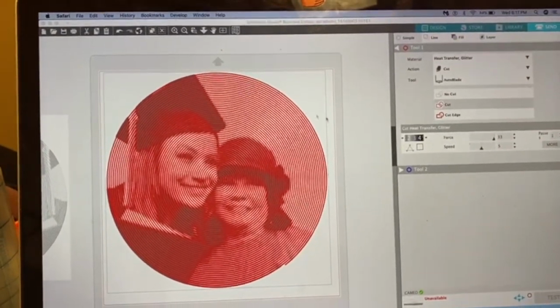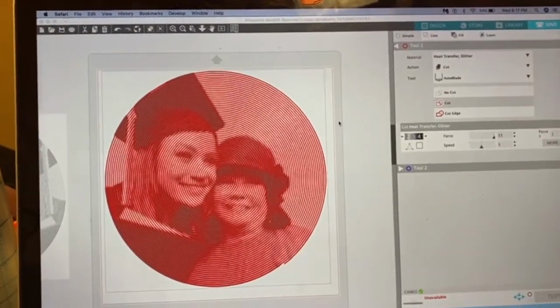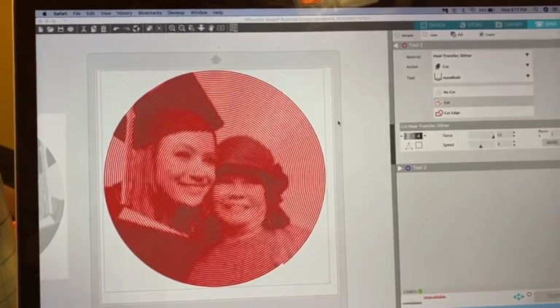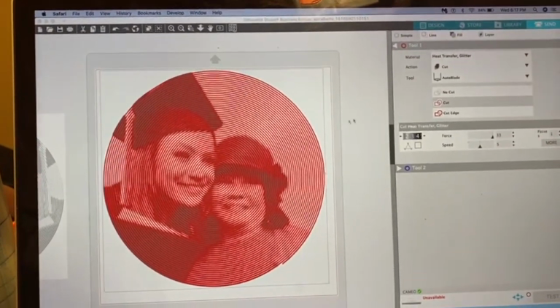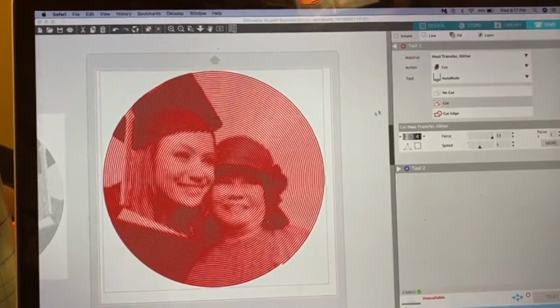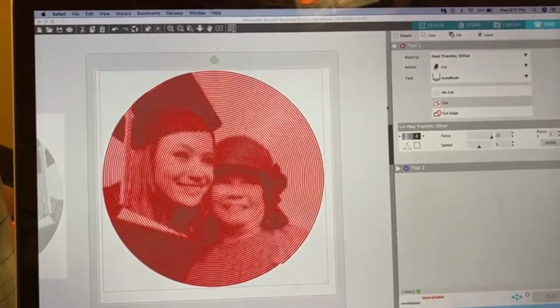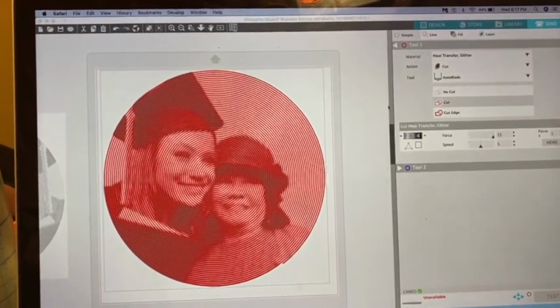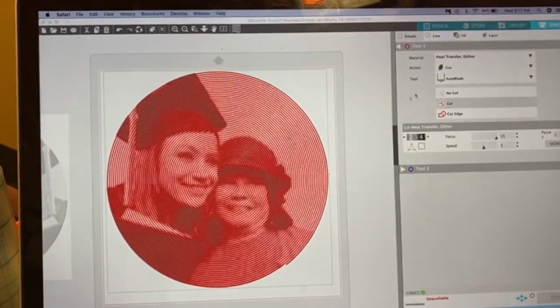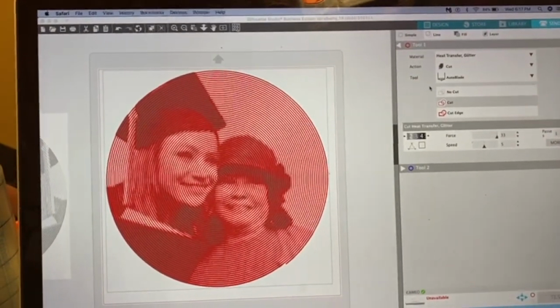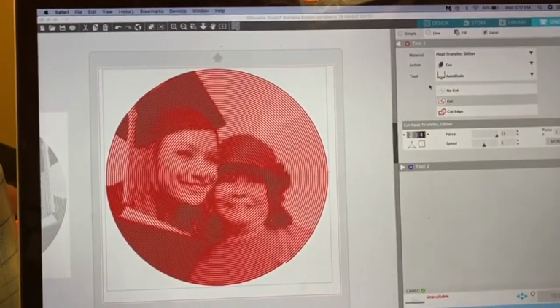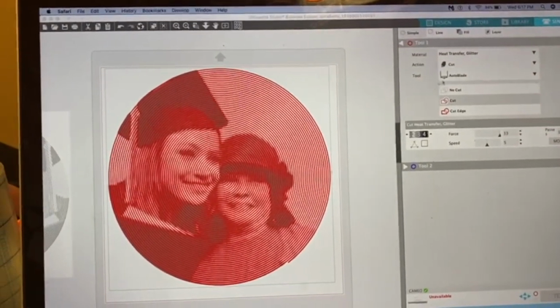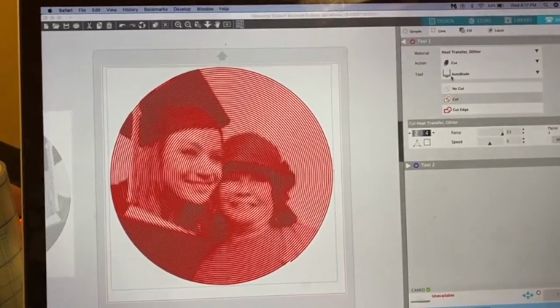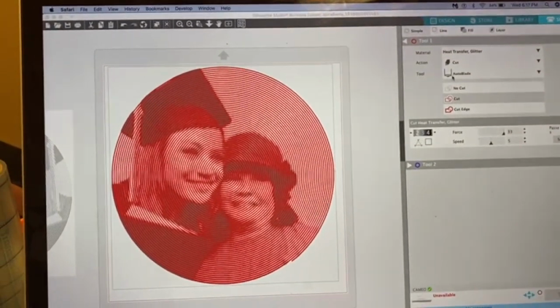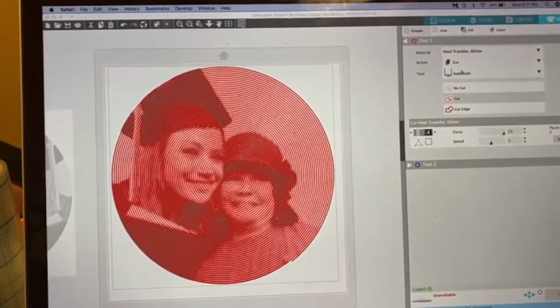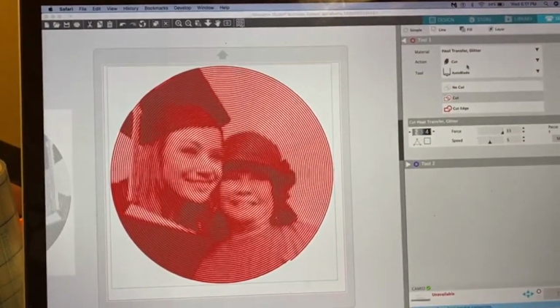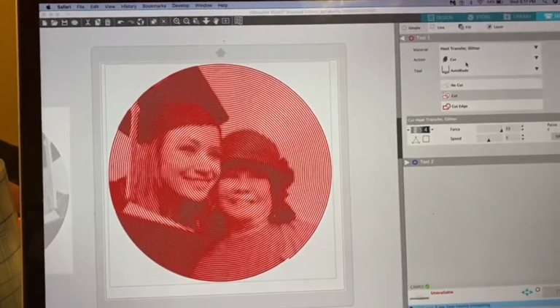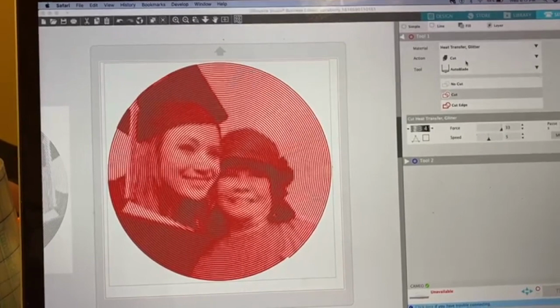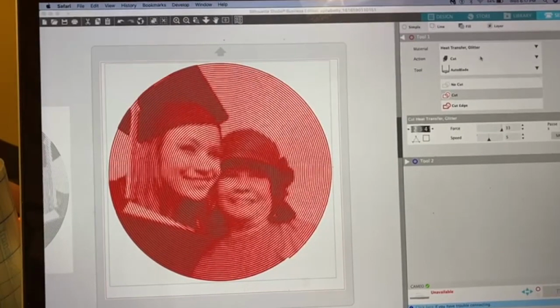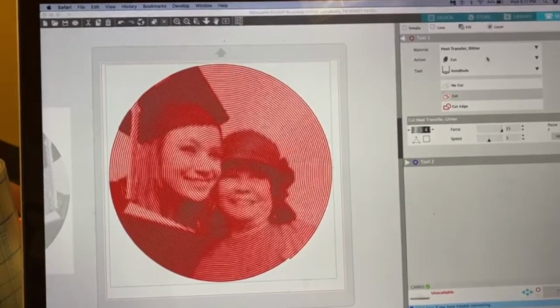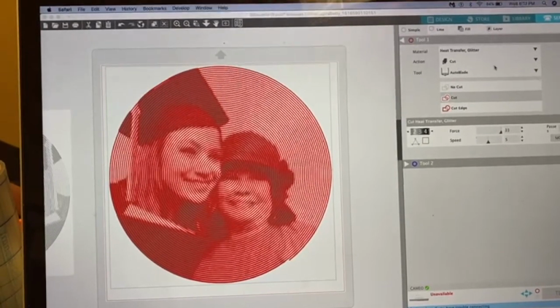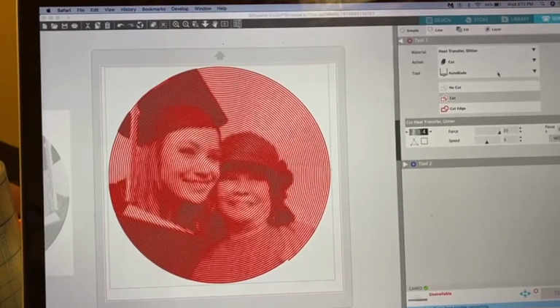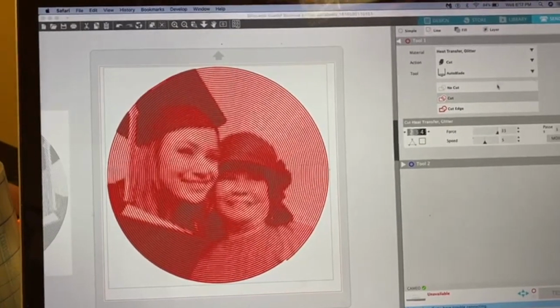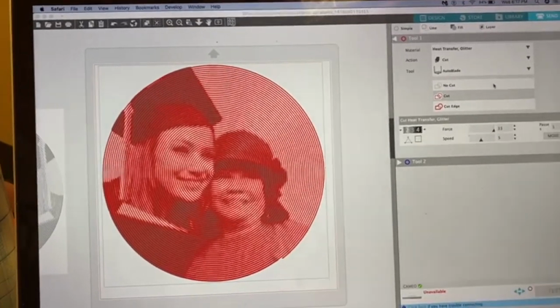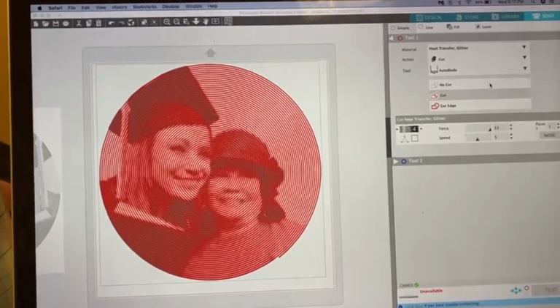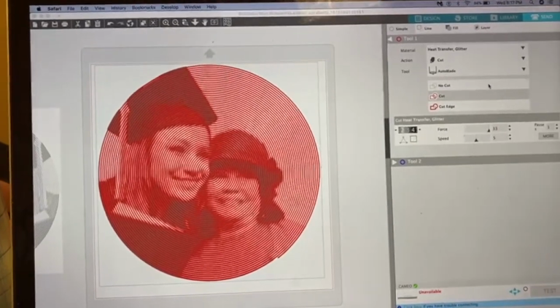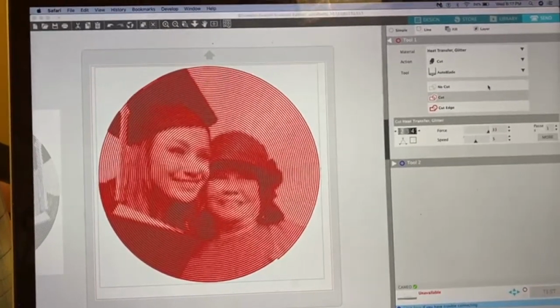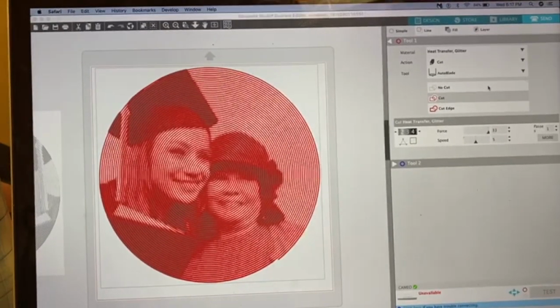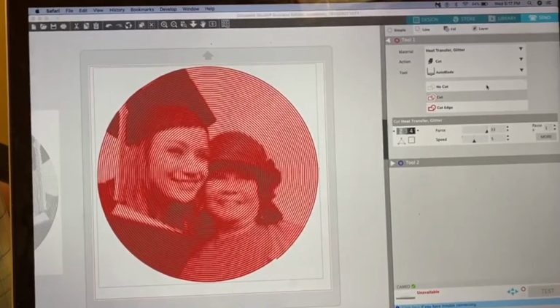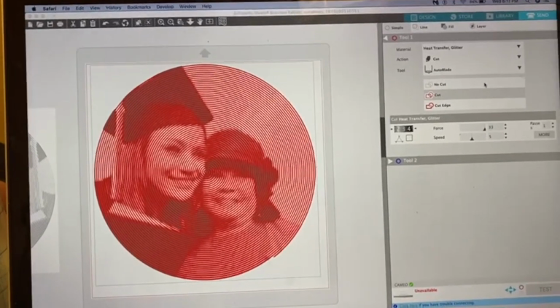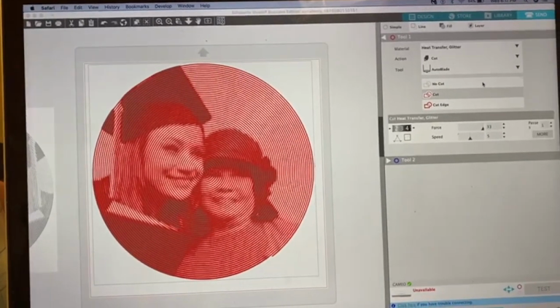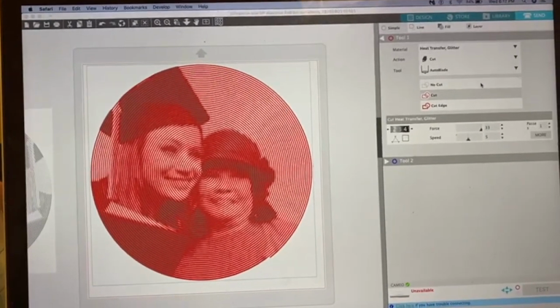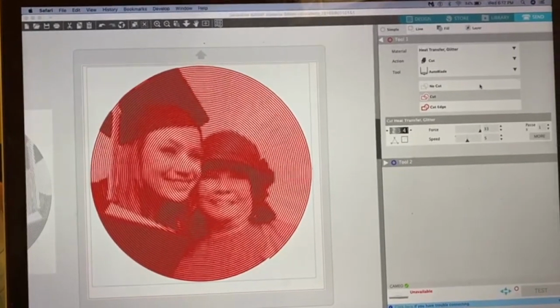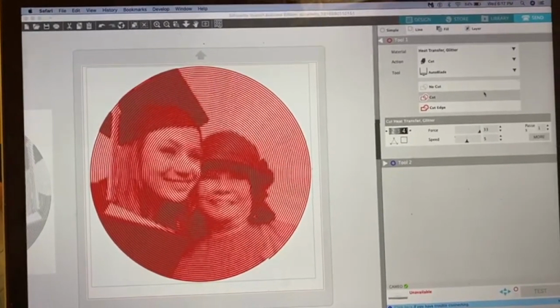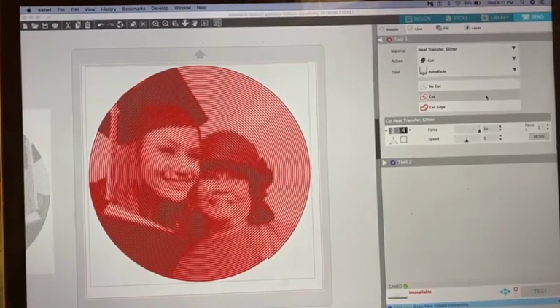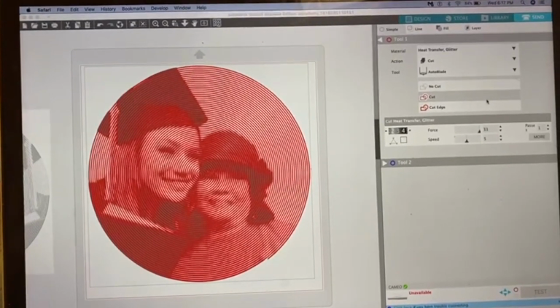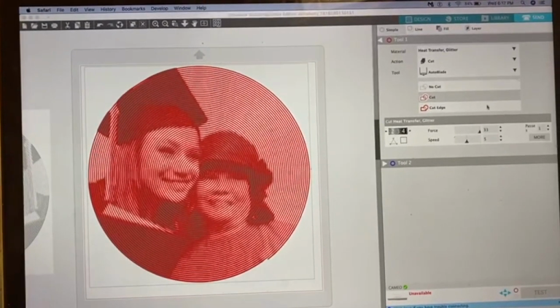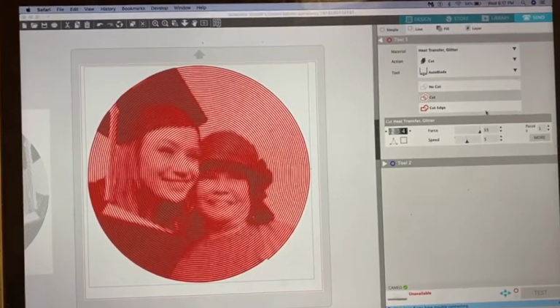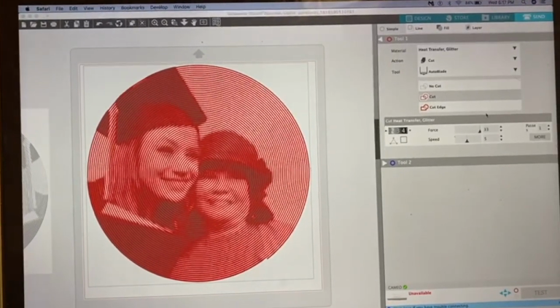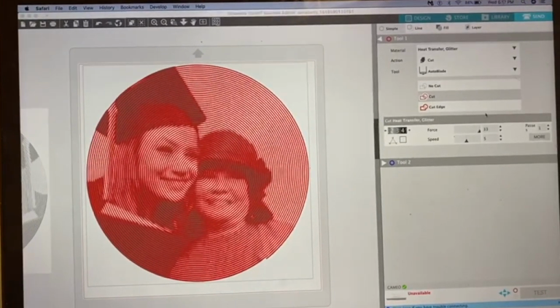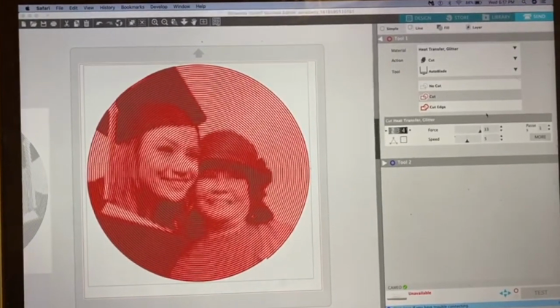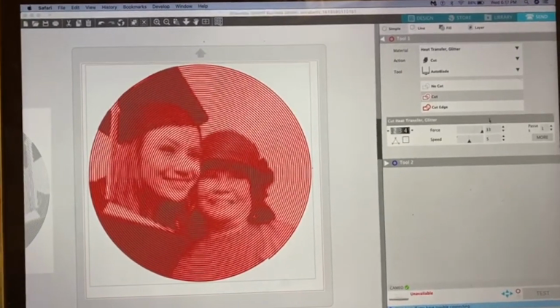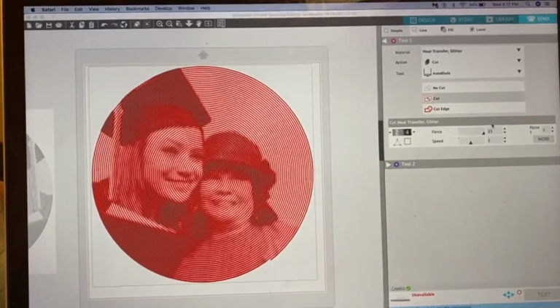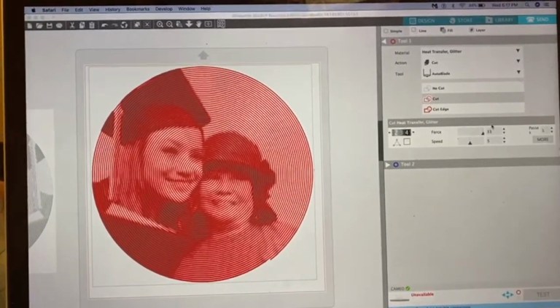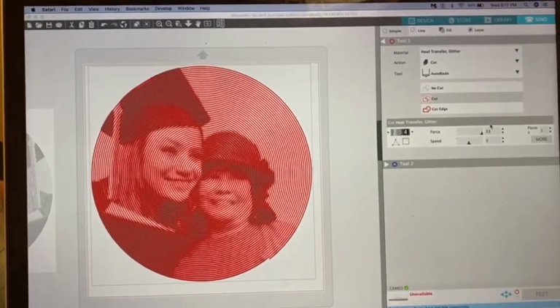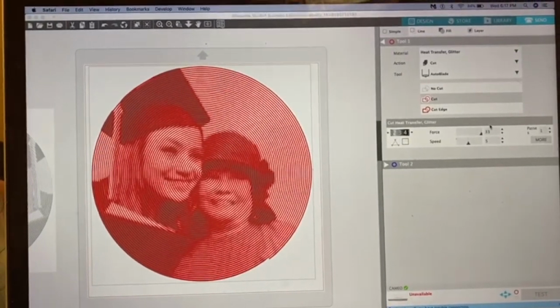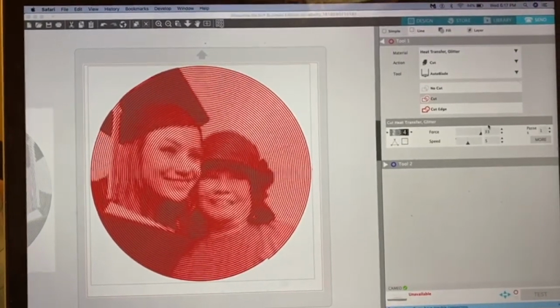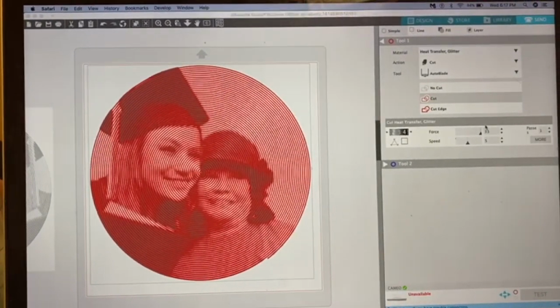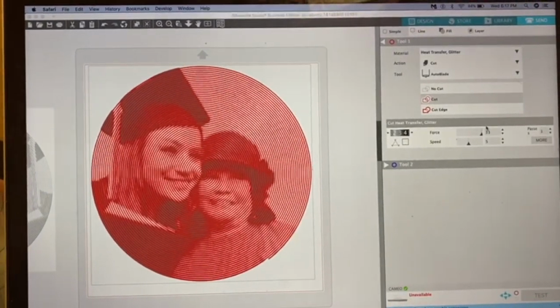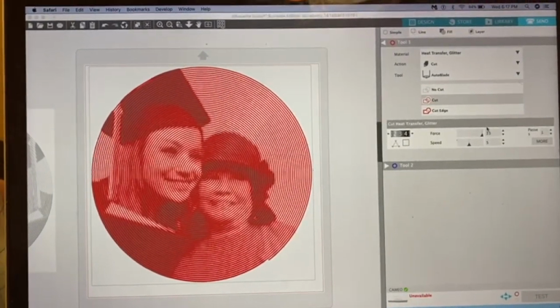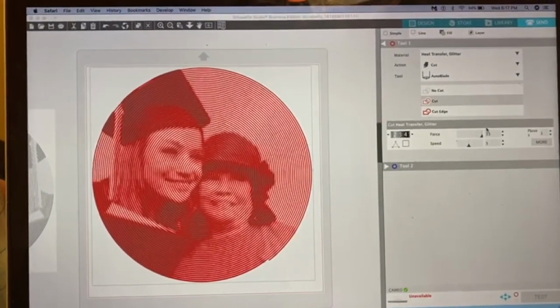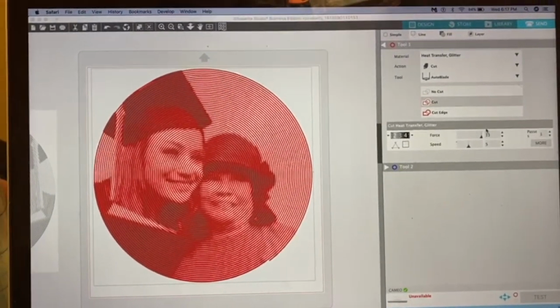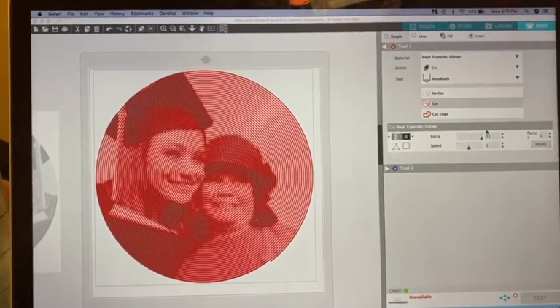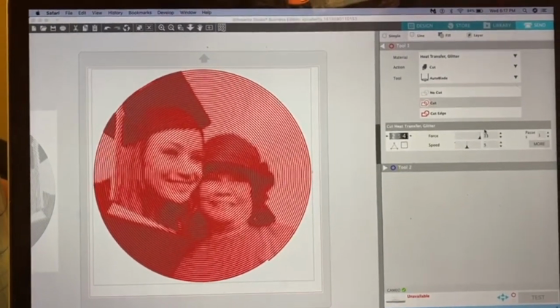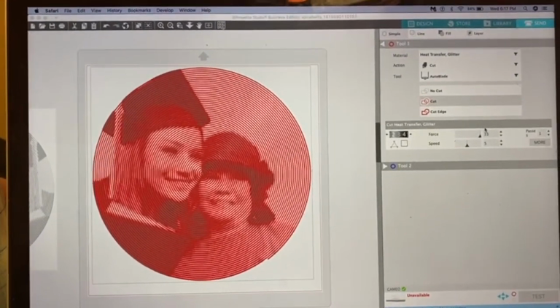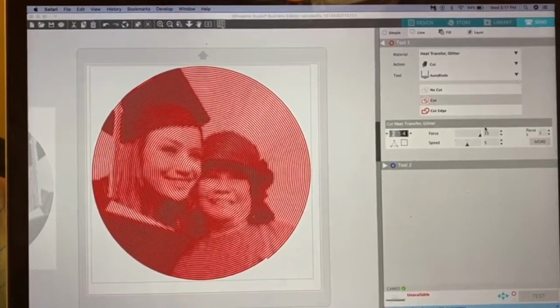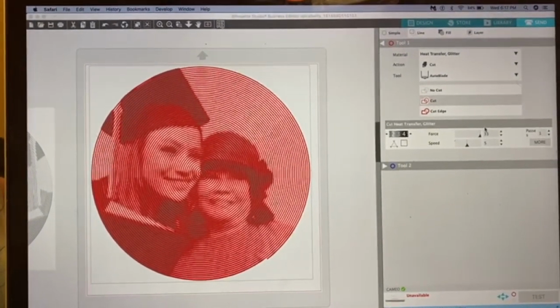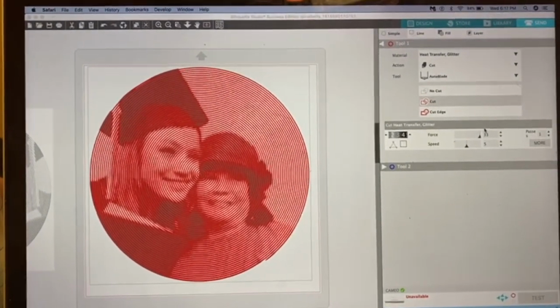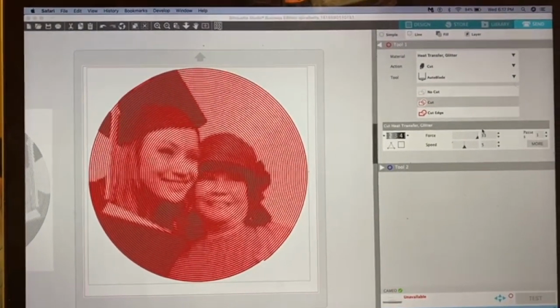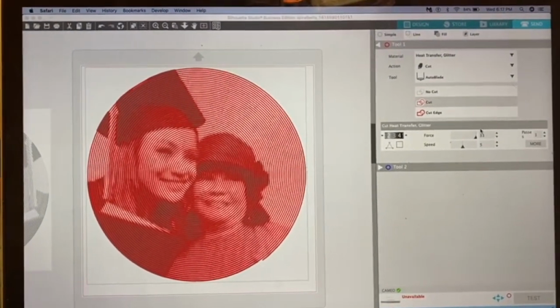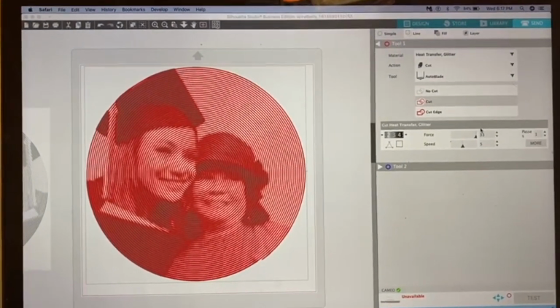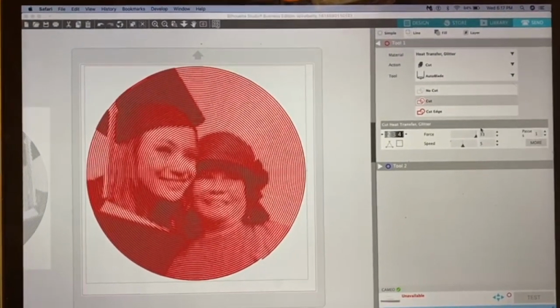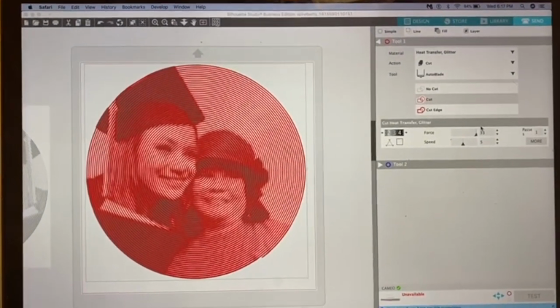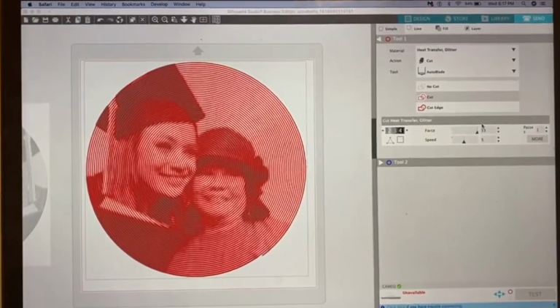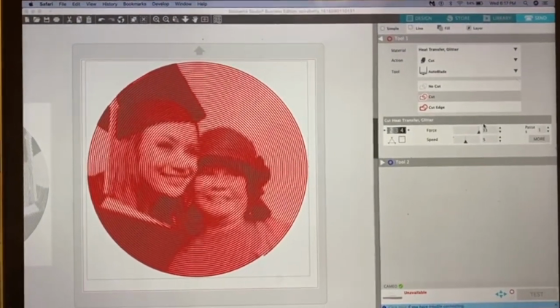We're working on this design and we're going to set it for heat transfer glitter. I was going to do this with adhesive but it's fighting me, so as soon as I can get it to release I will.